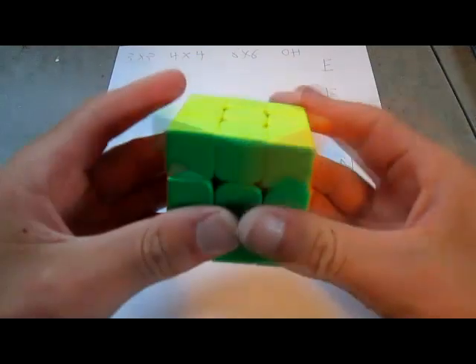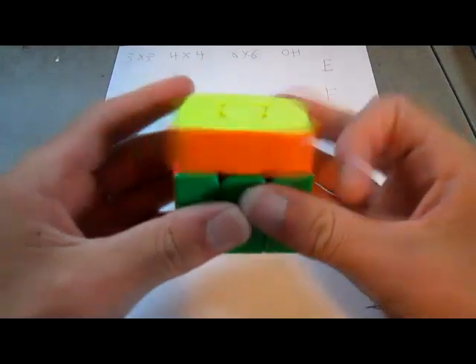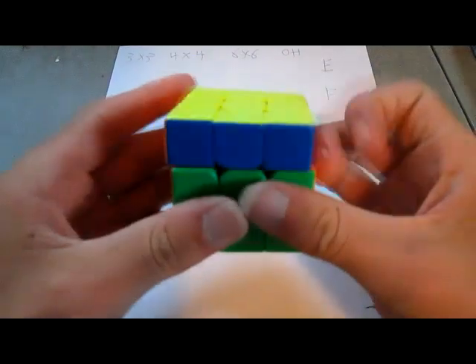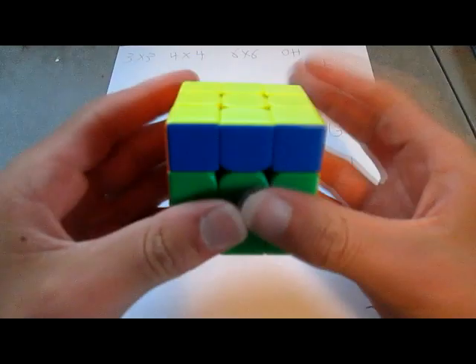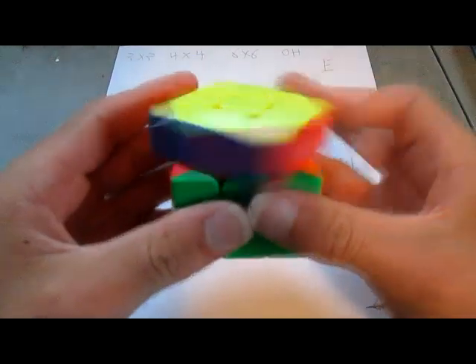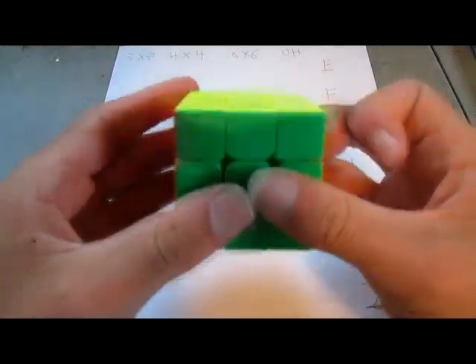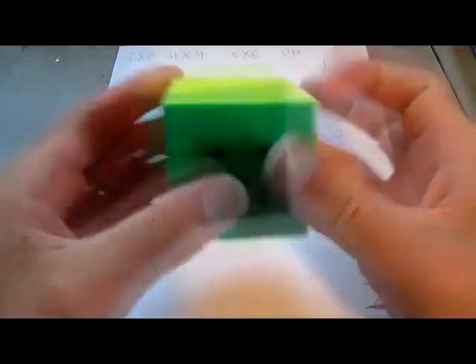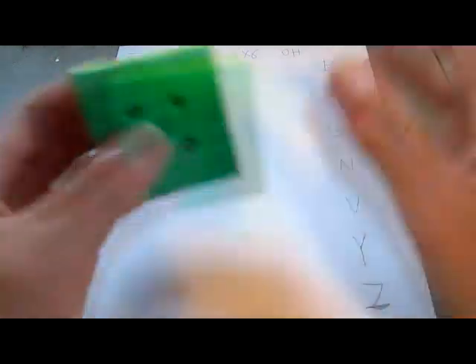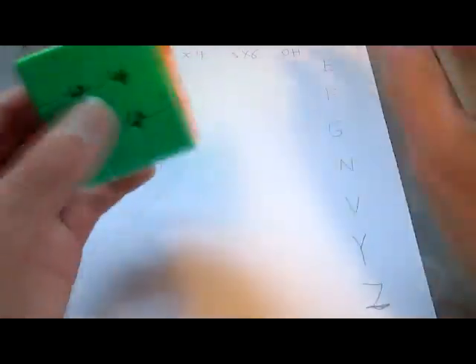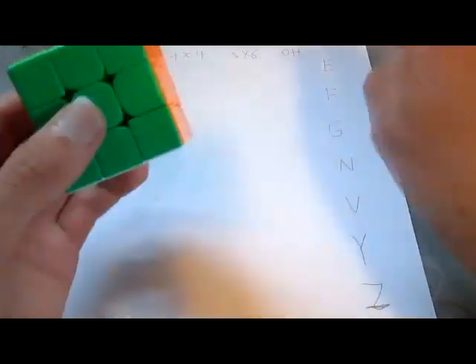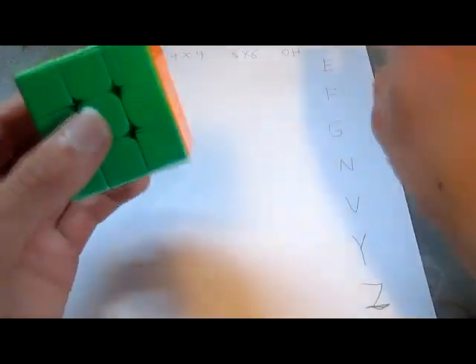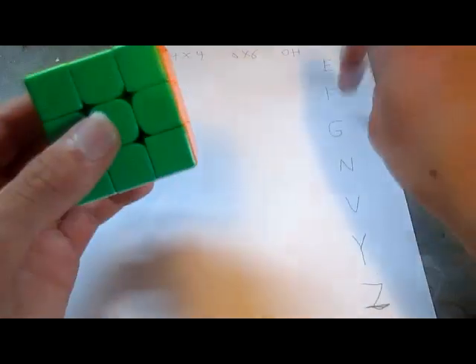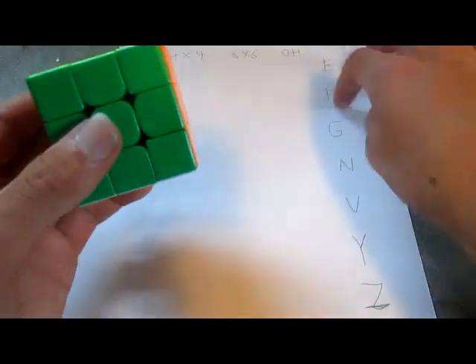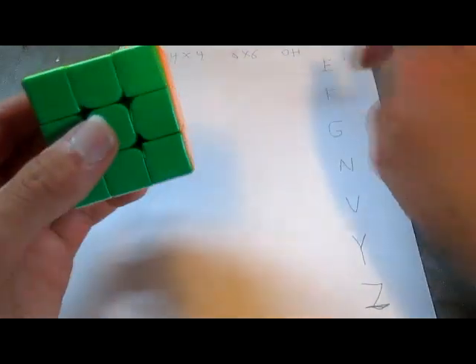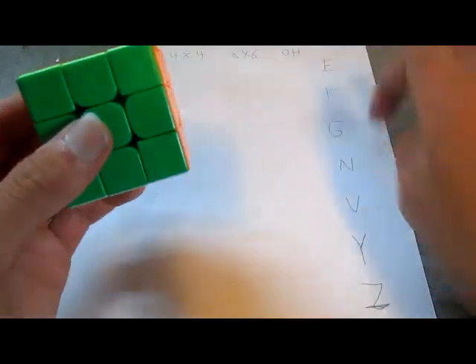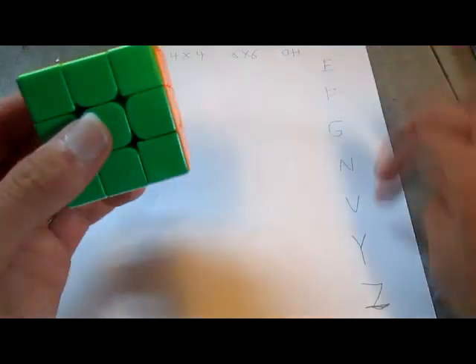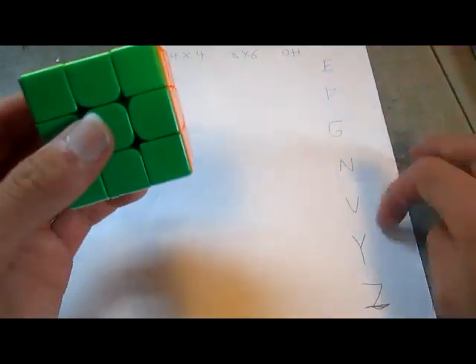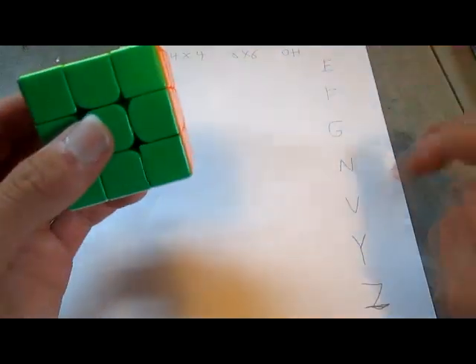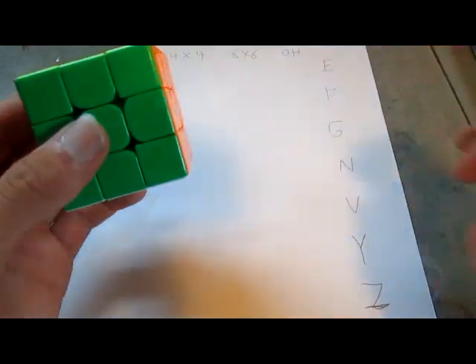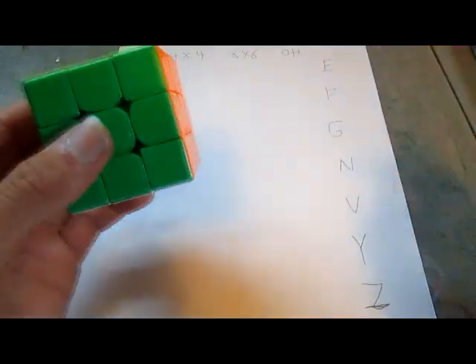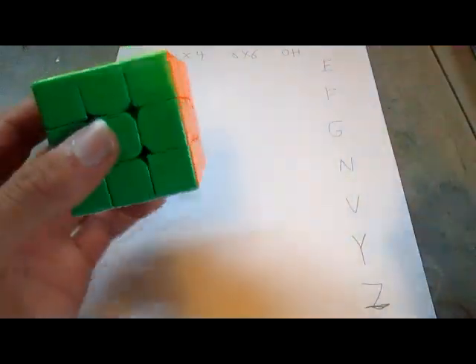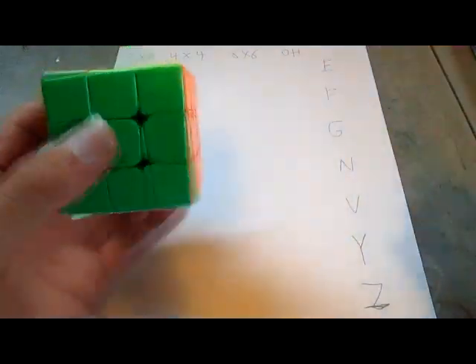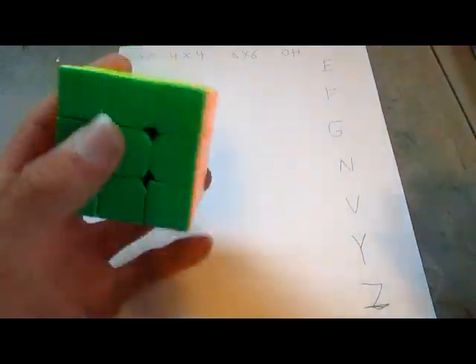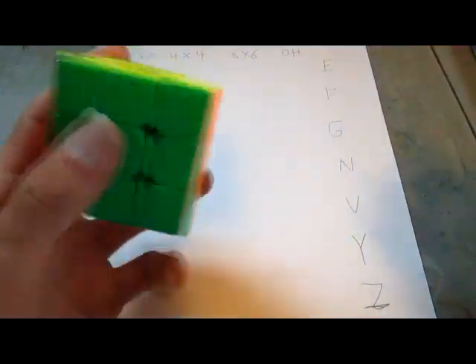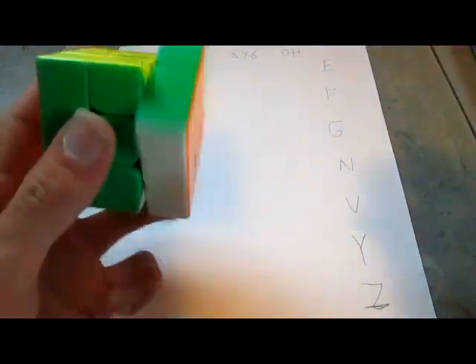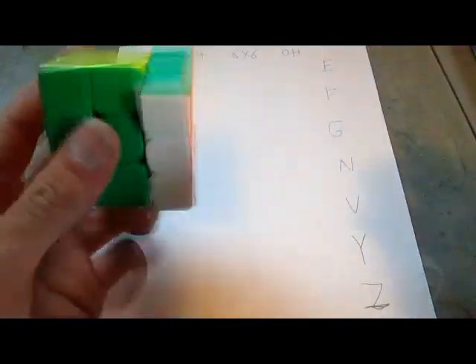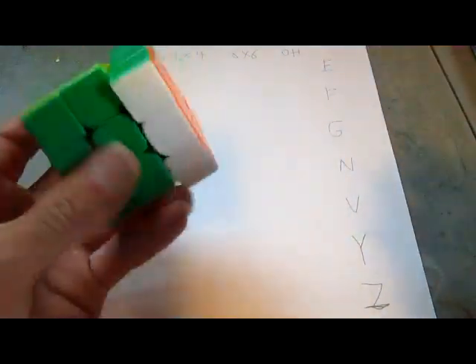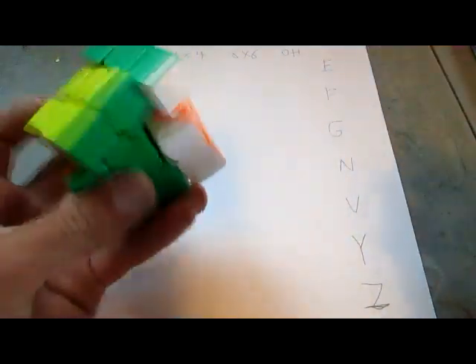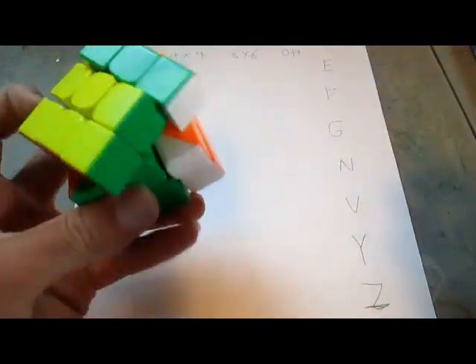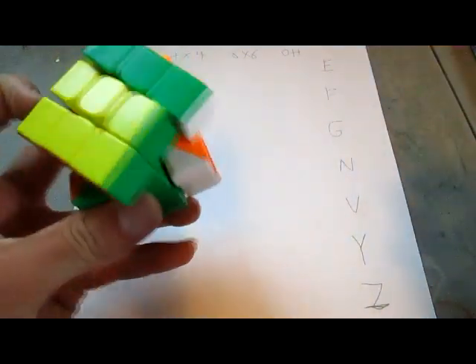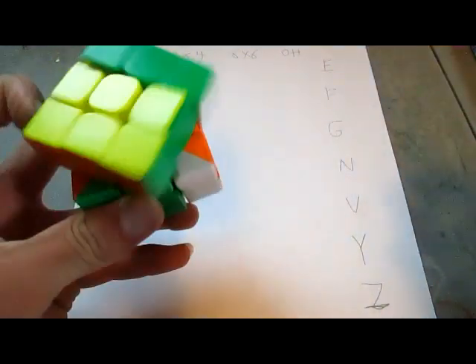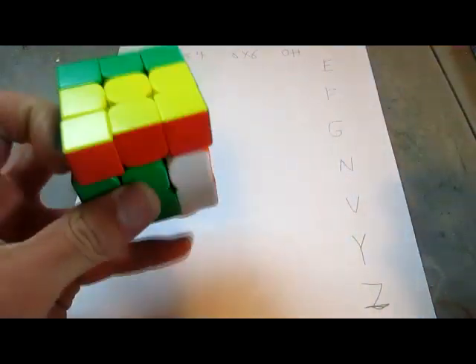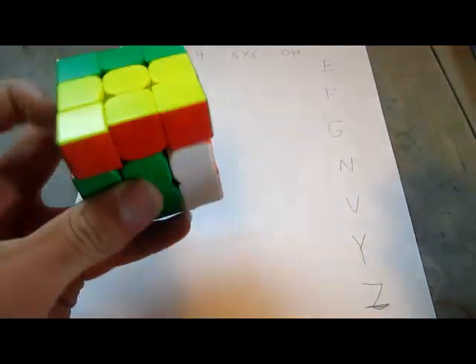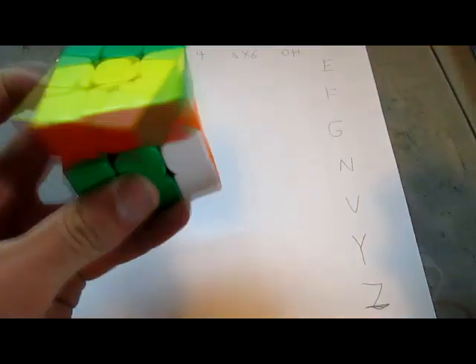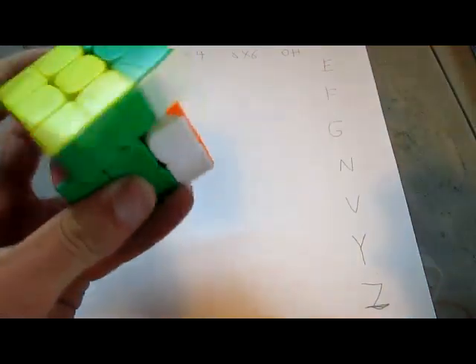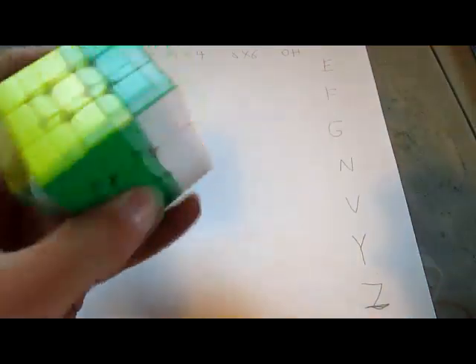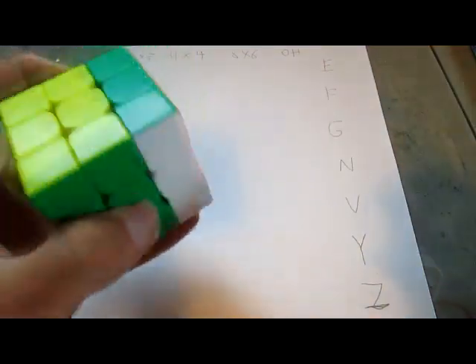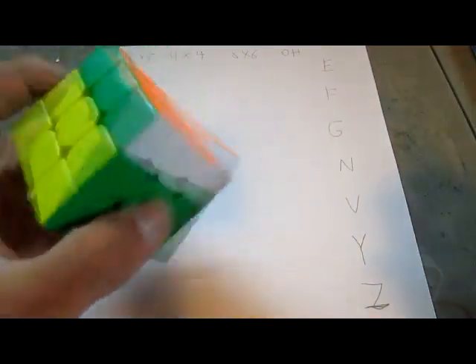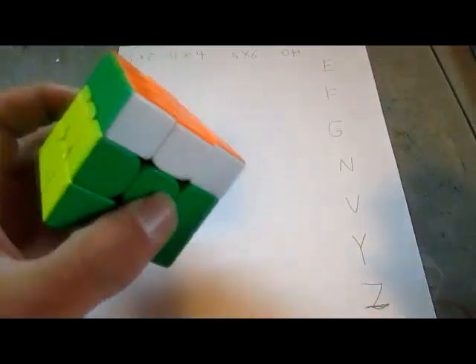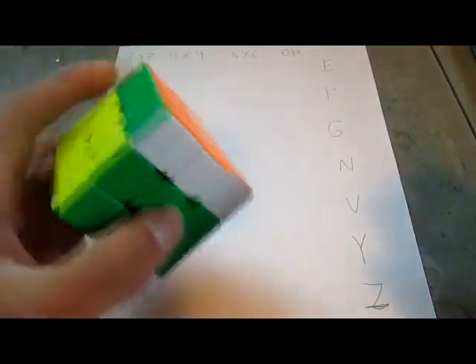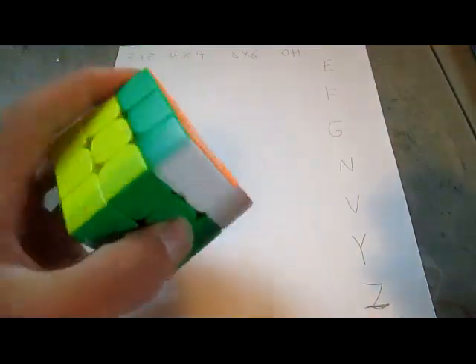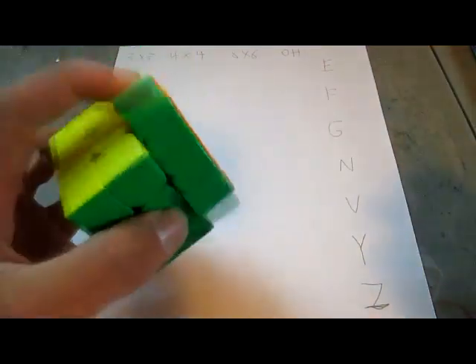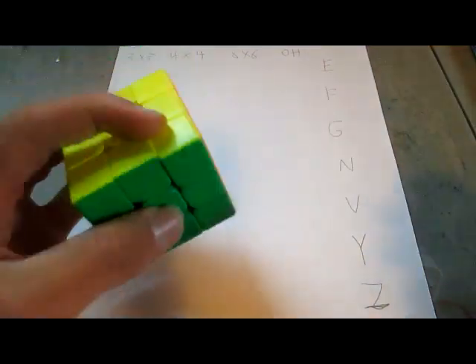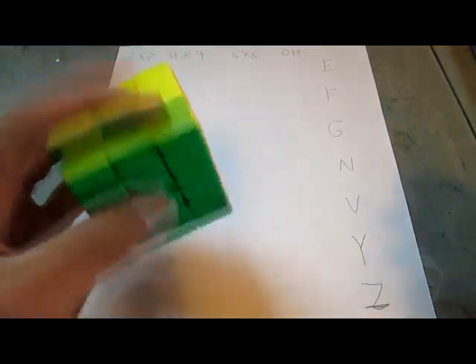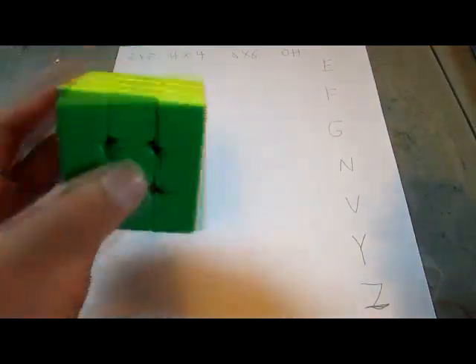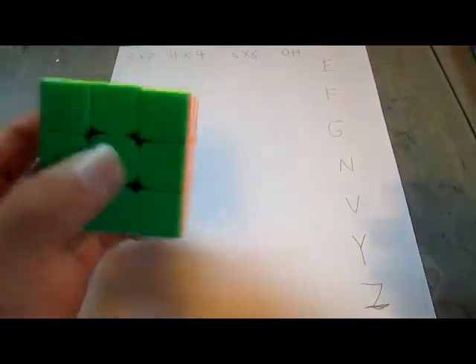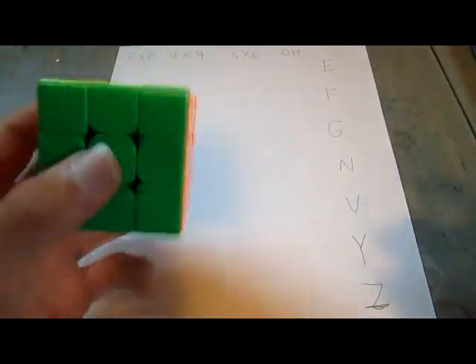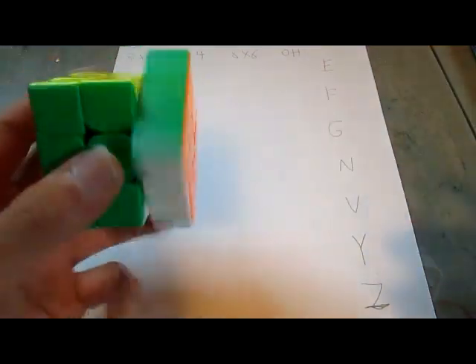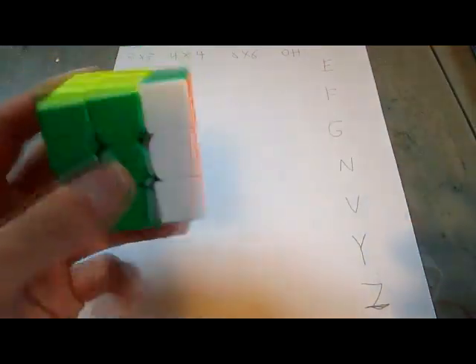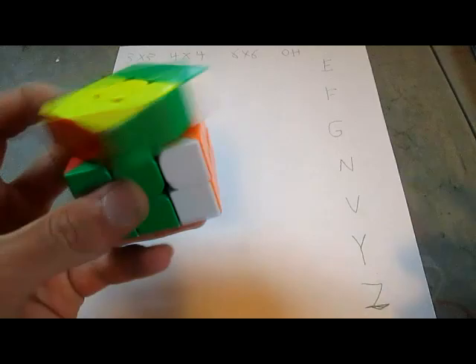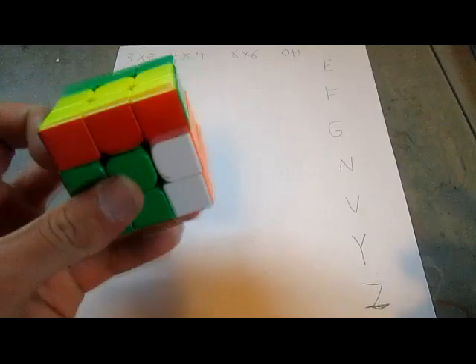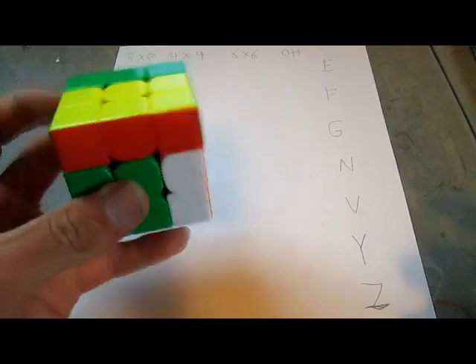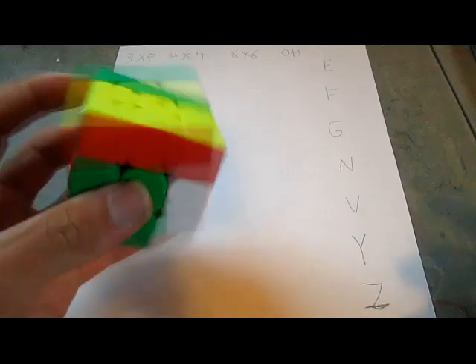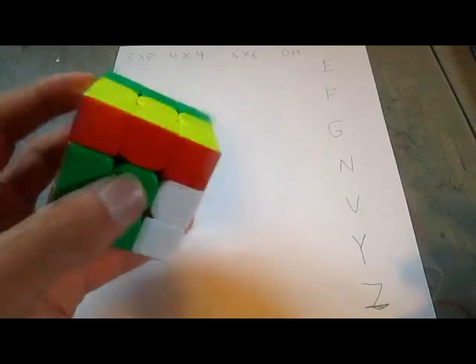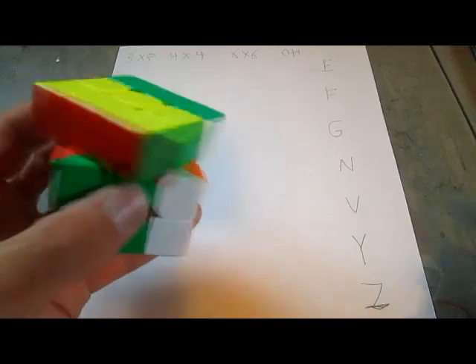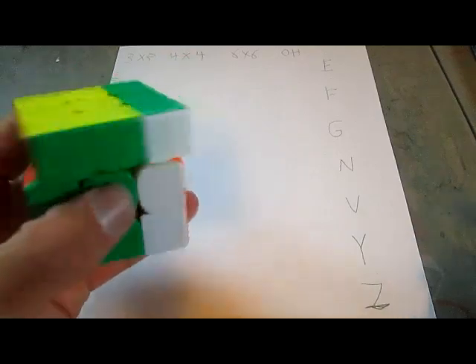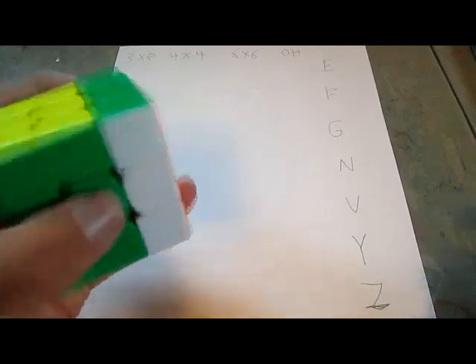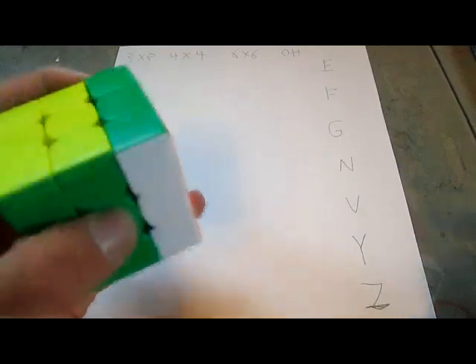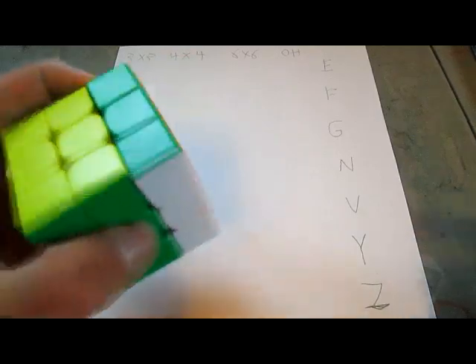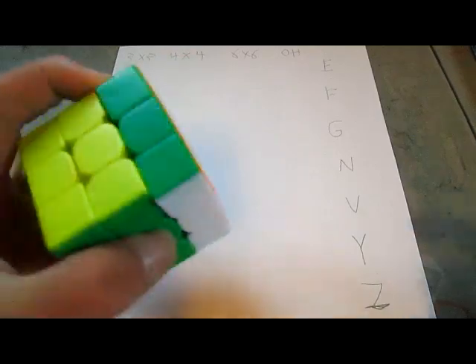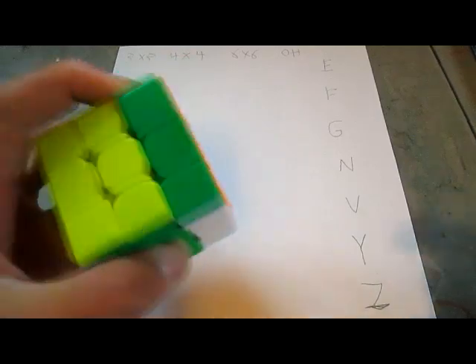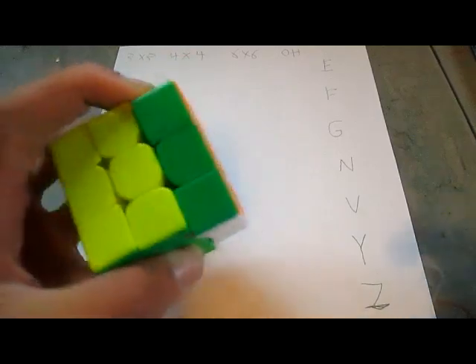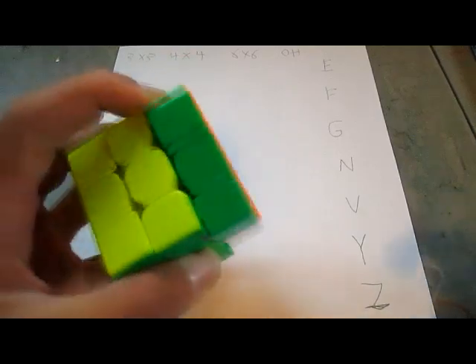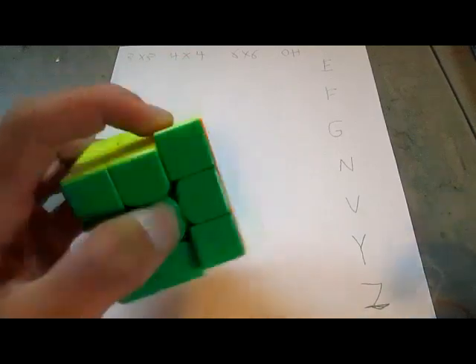Those are the top 7 hardest algorithms, and I don't quite know which one is the hardest, so I'm going to find out.